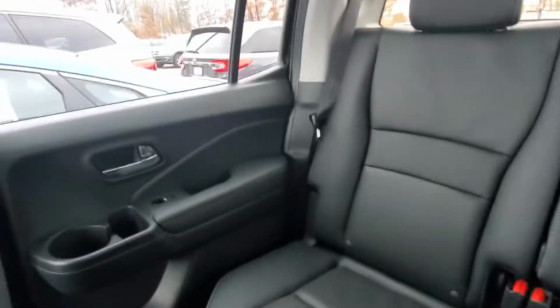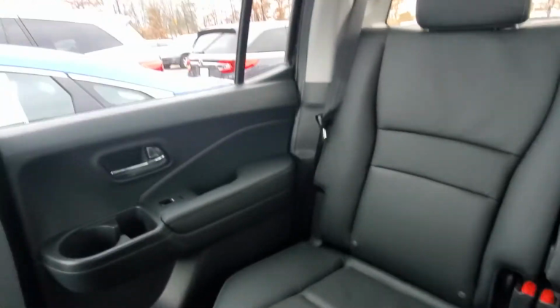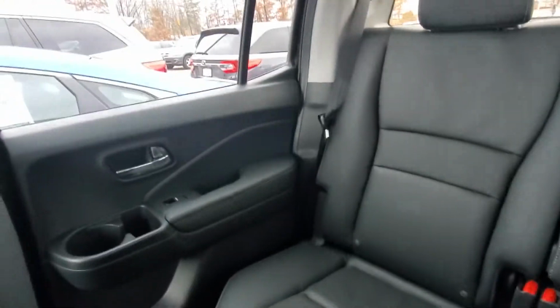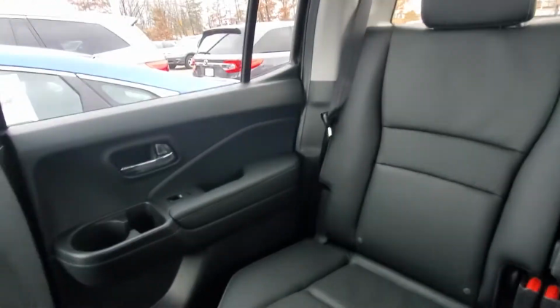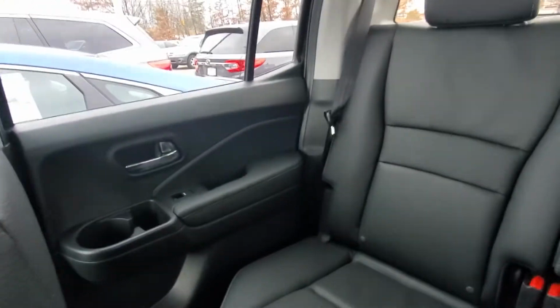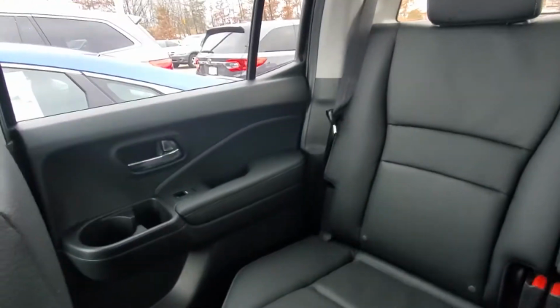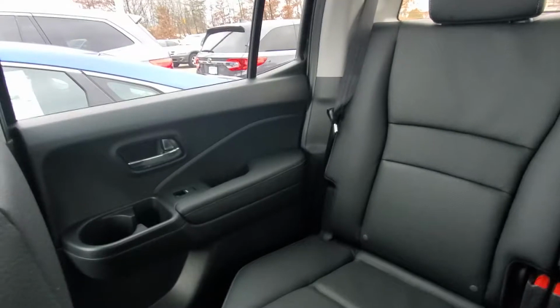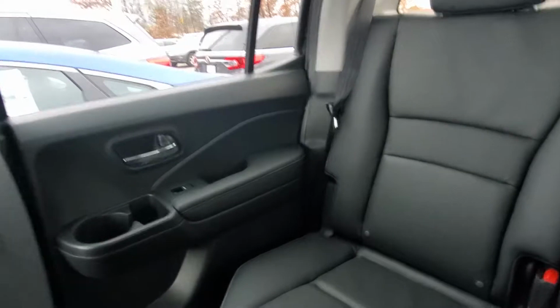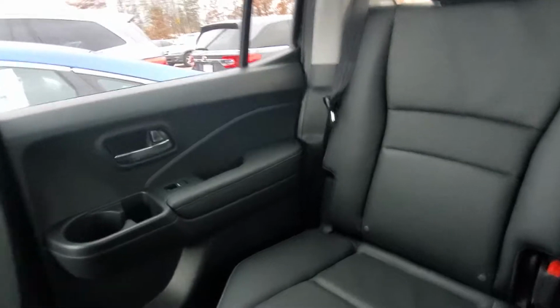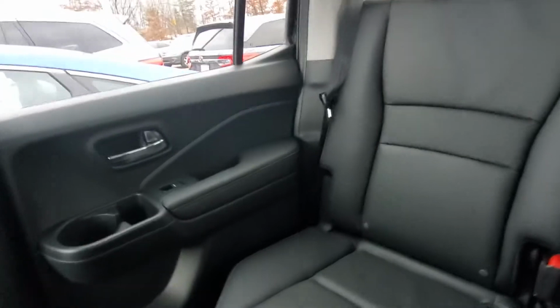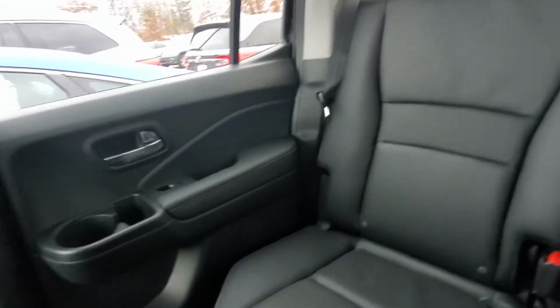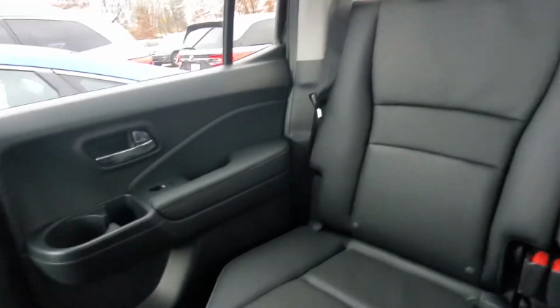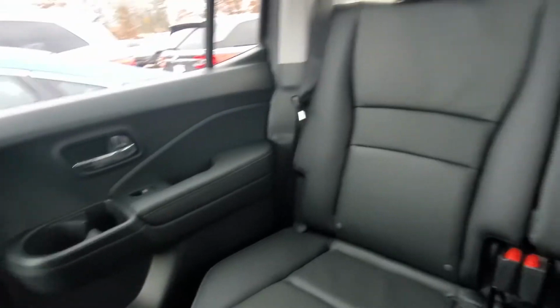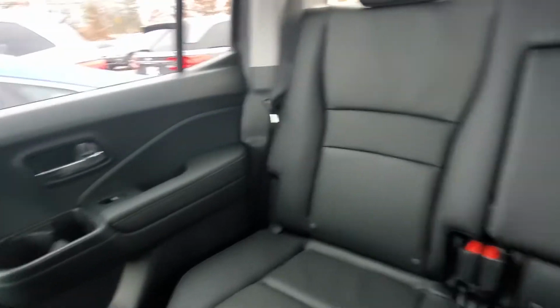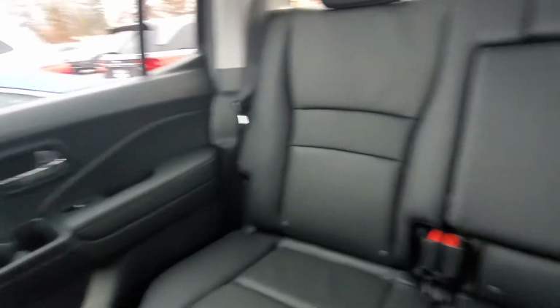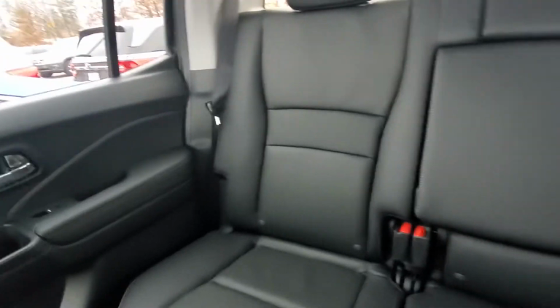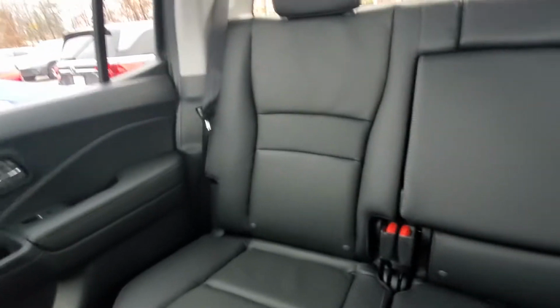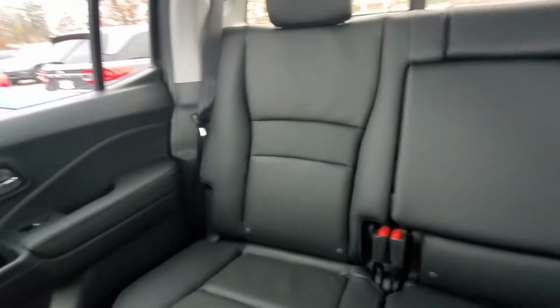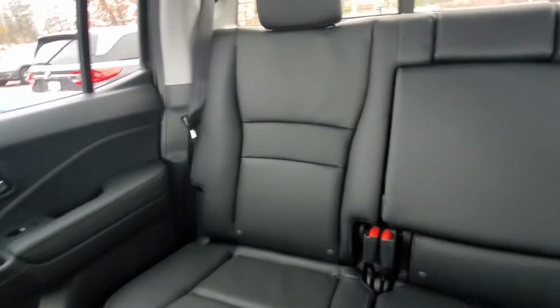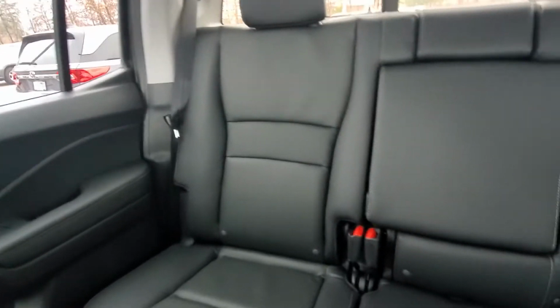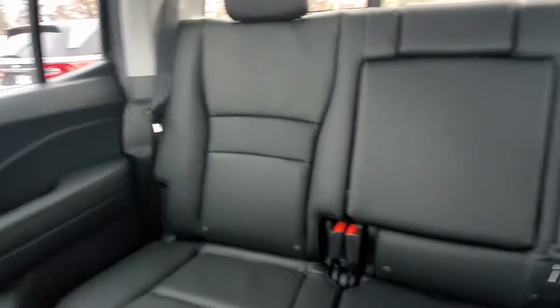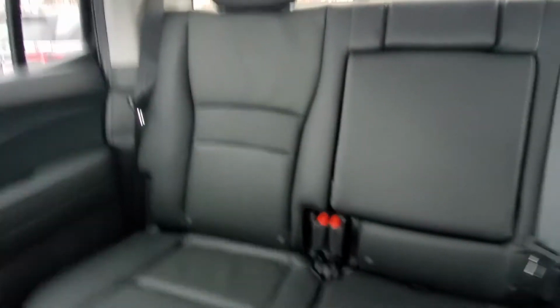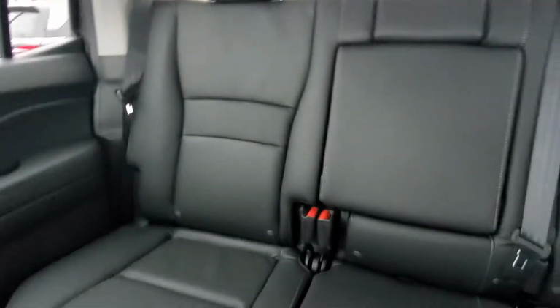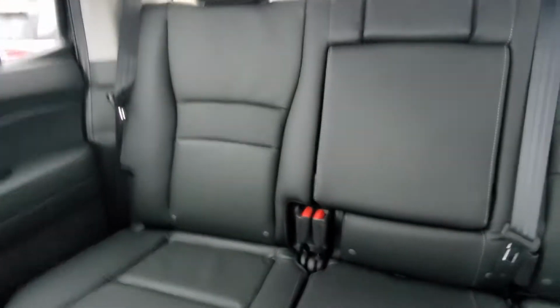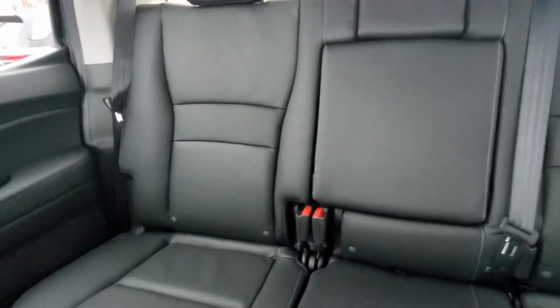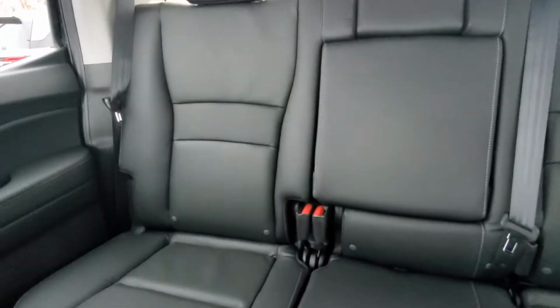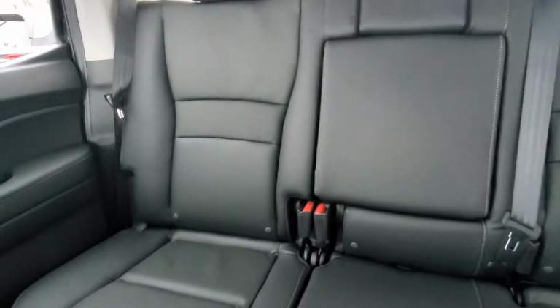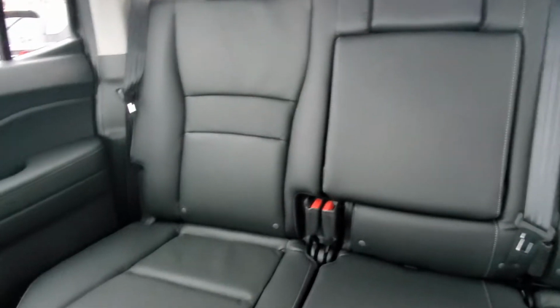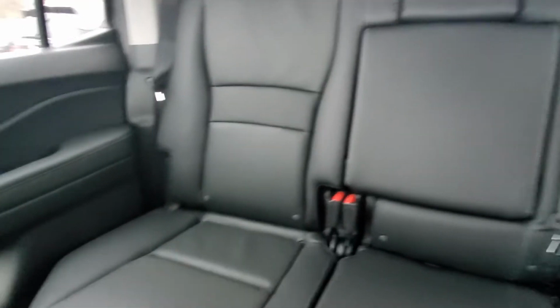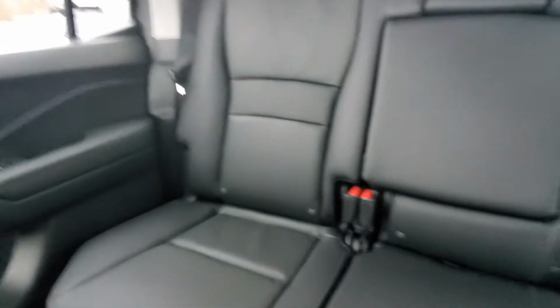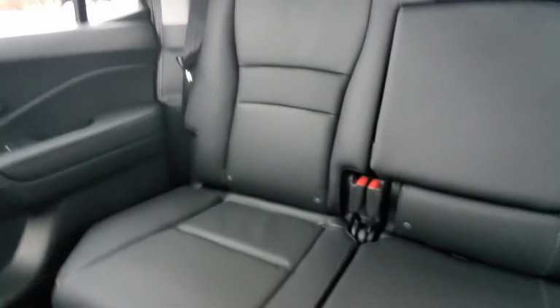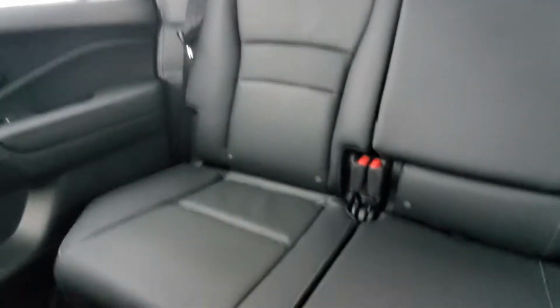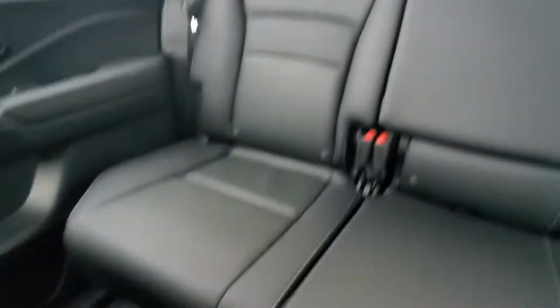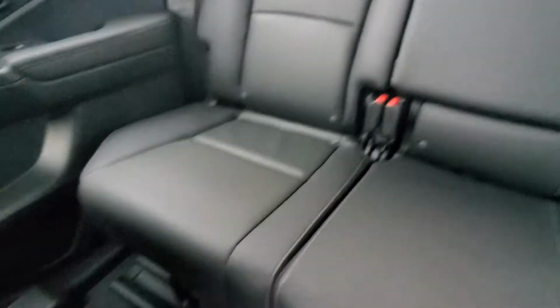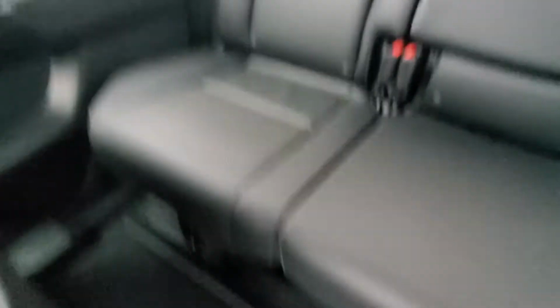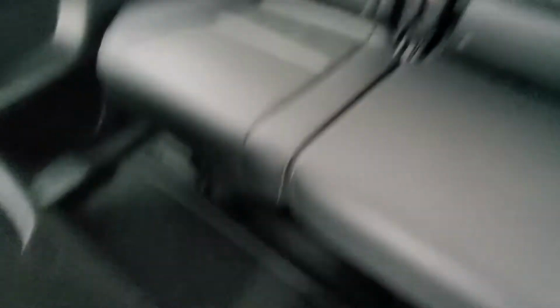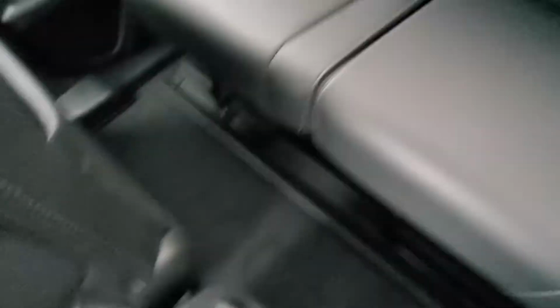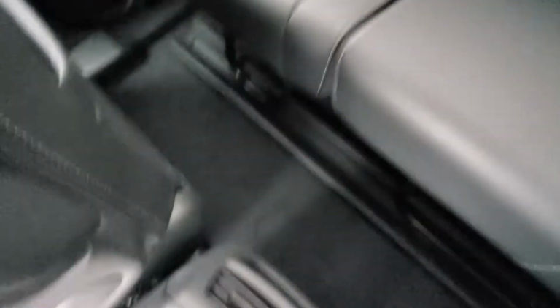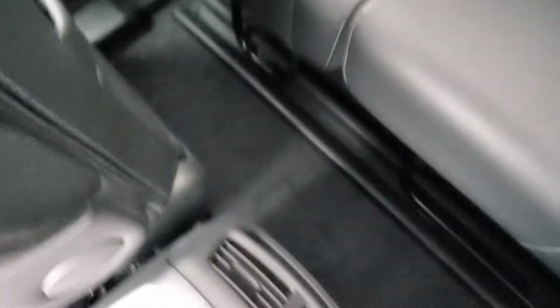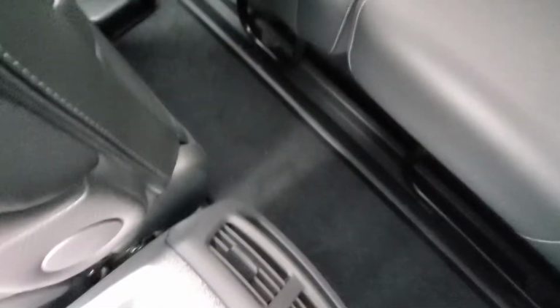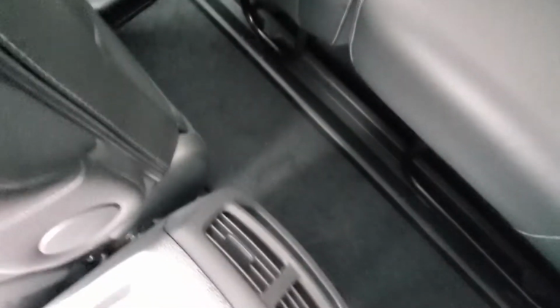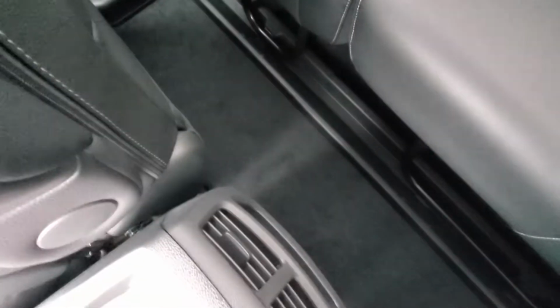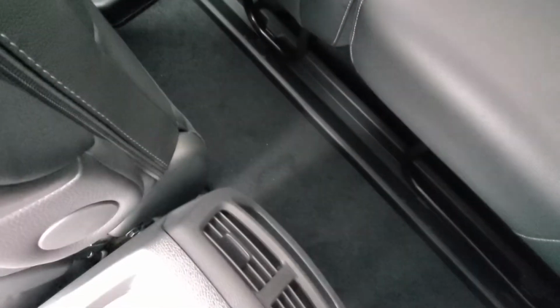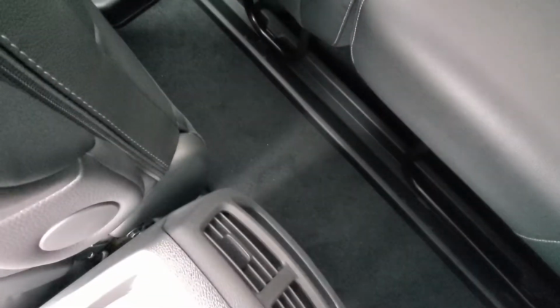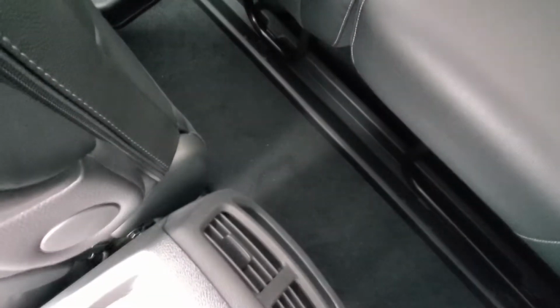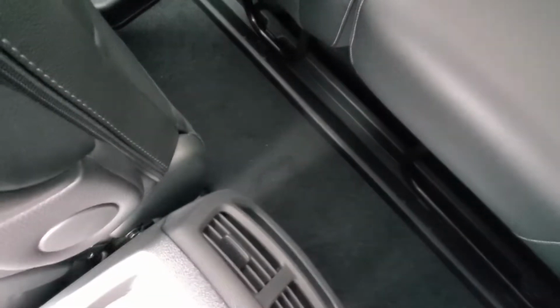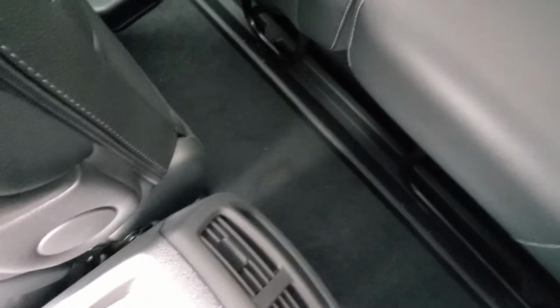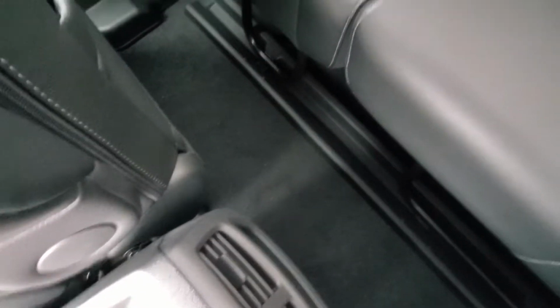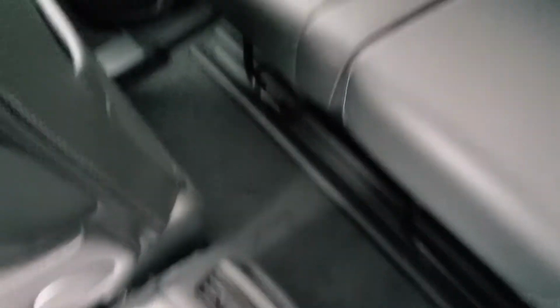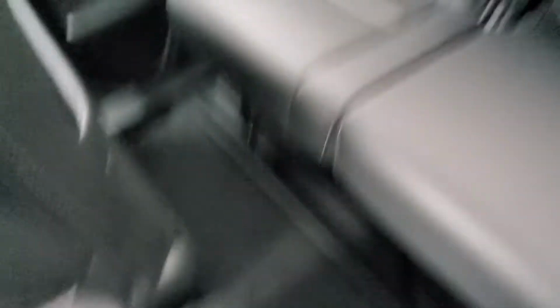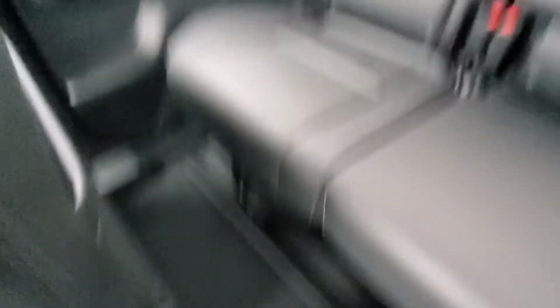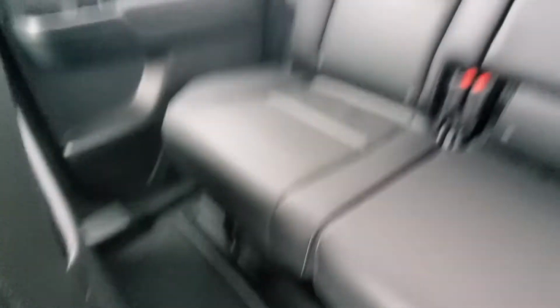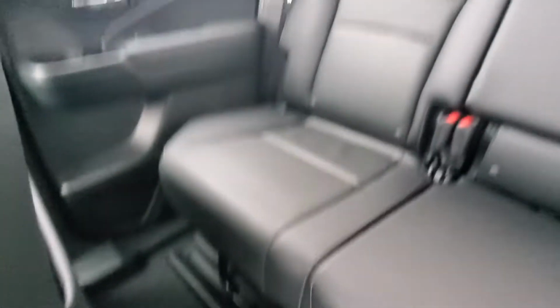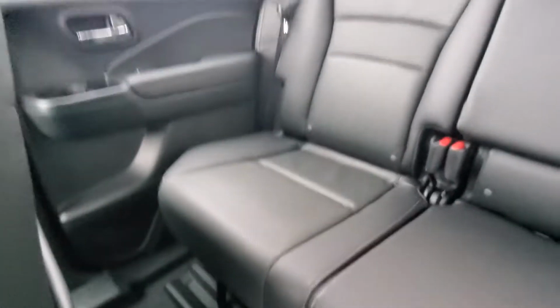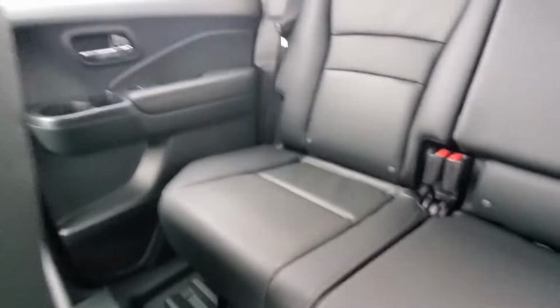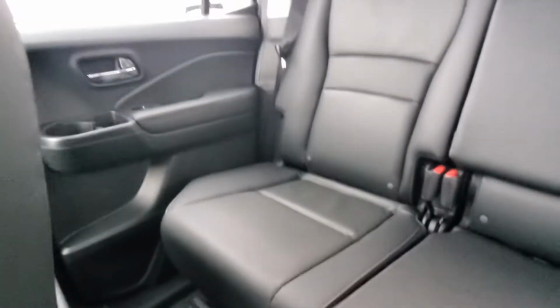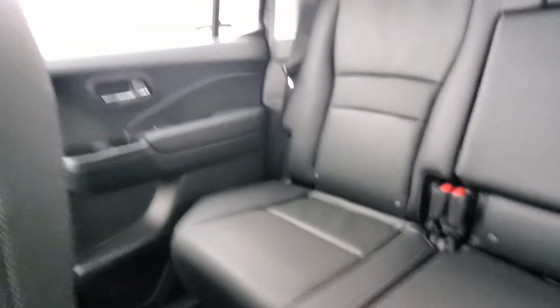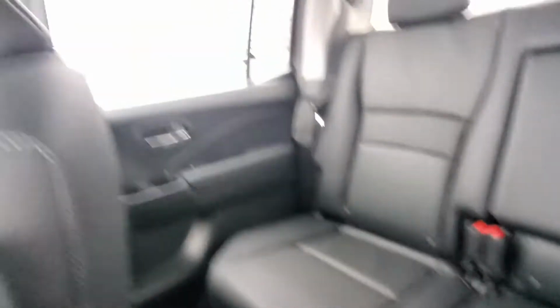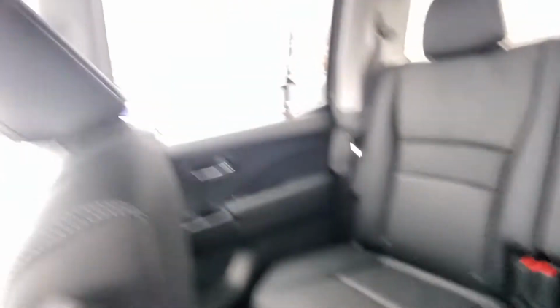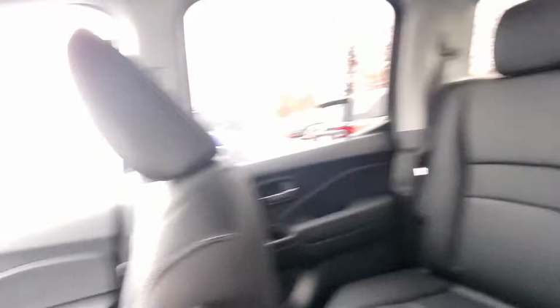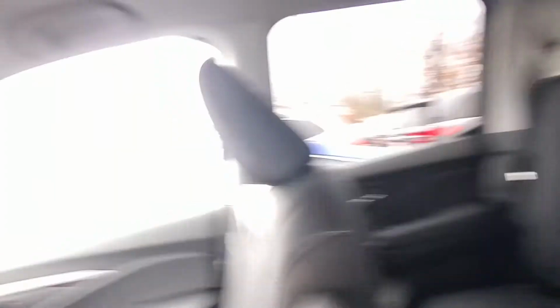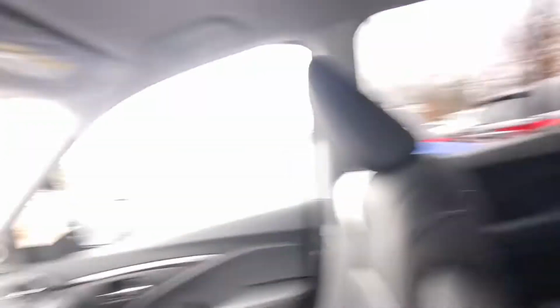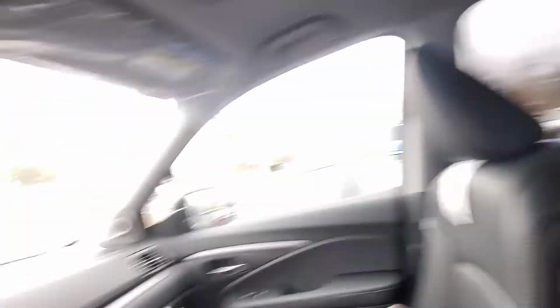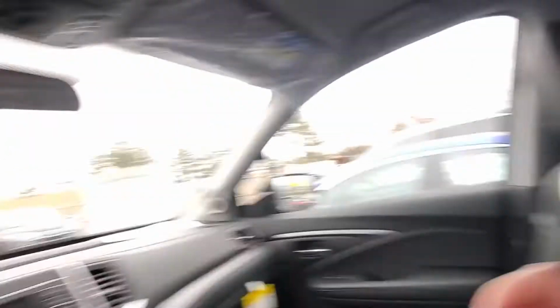There are cup holders on the door as well as in the middle seat back. You also have vents on the back of this middle console for your rear passengers.